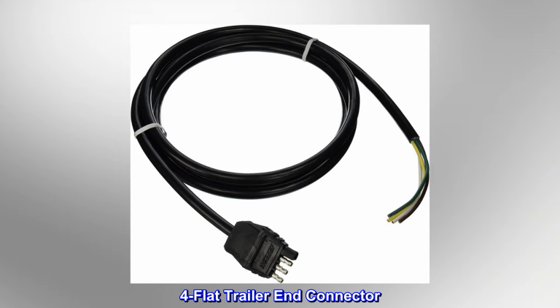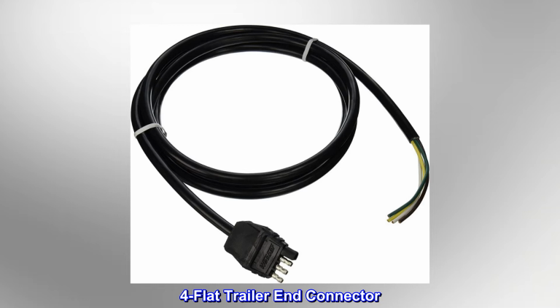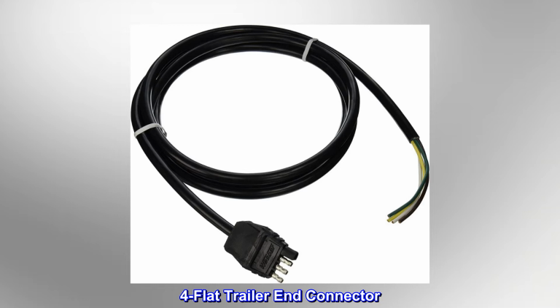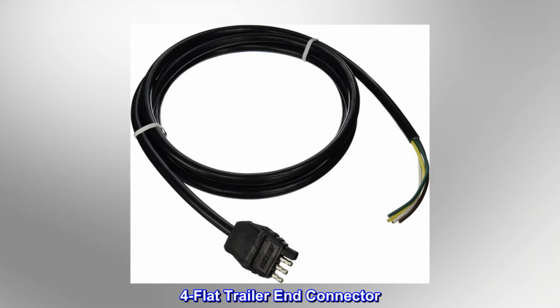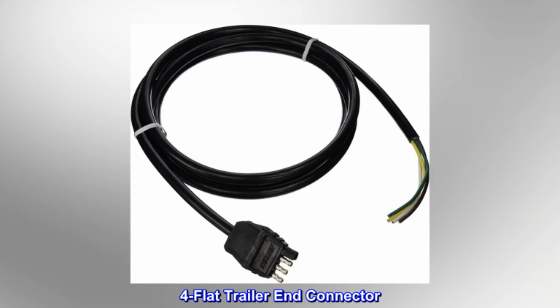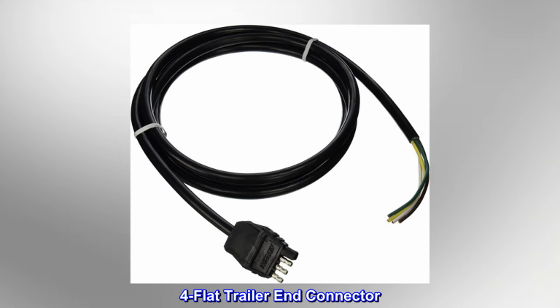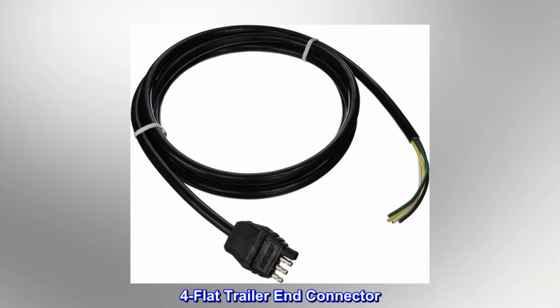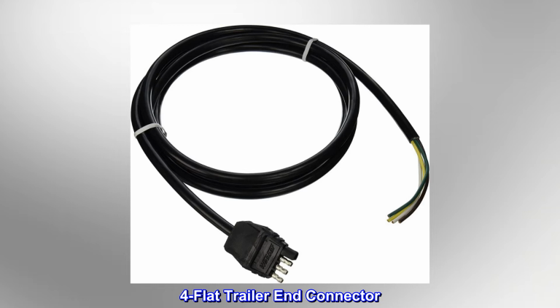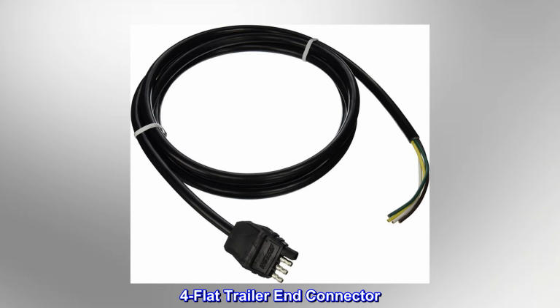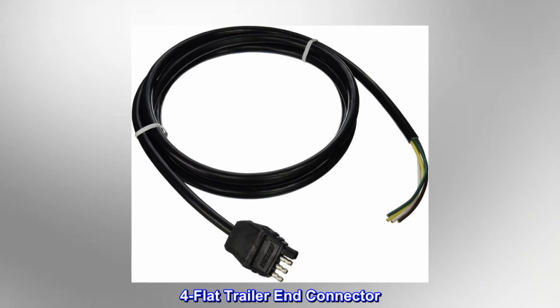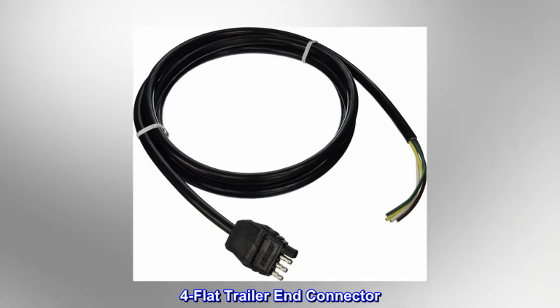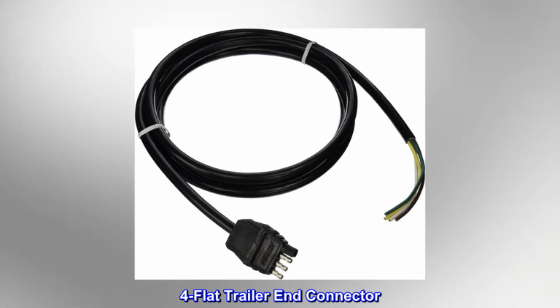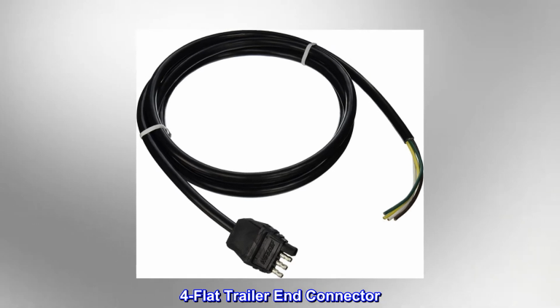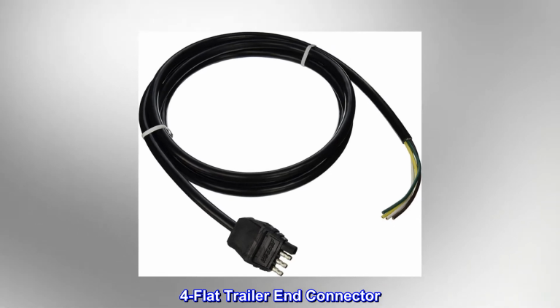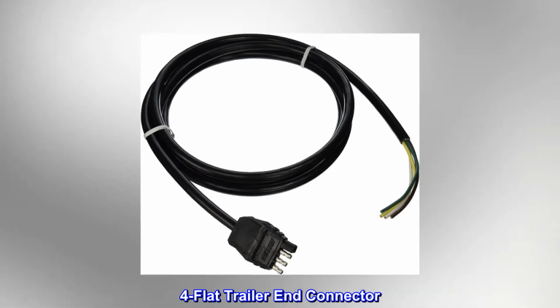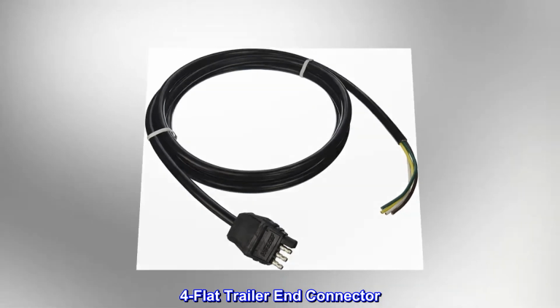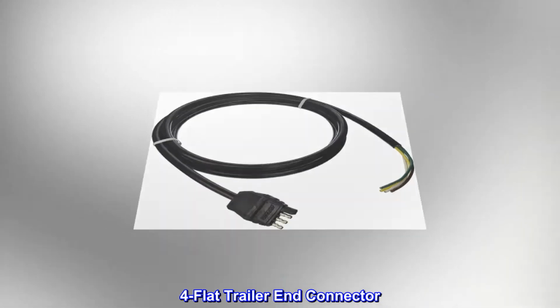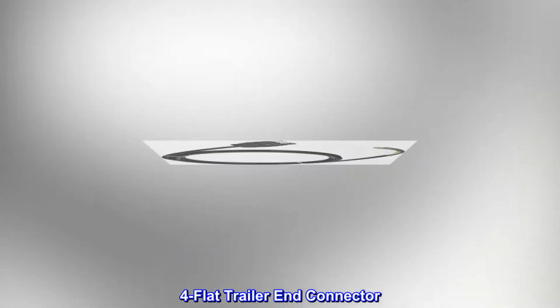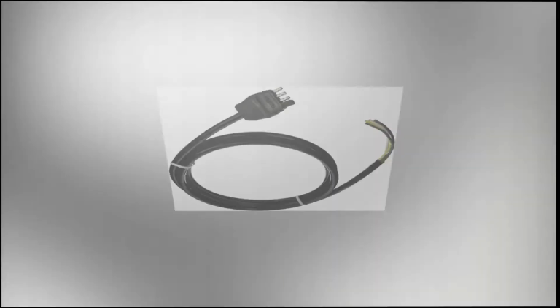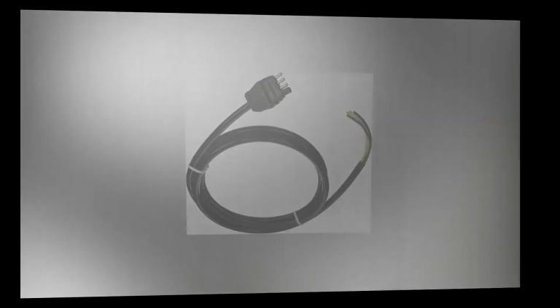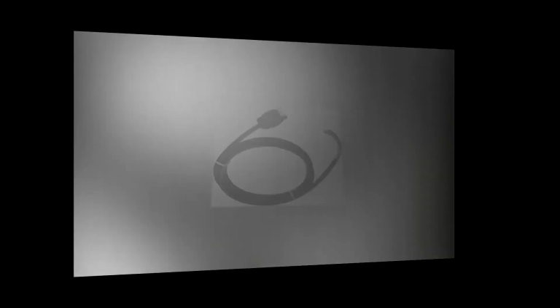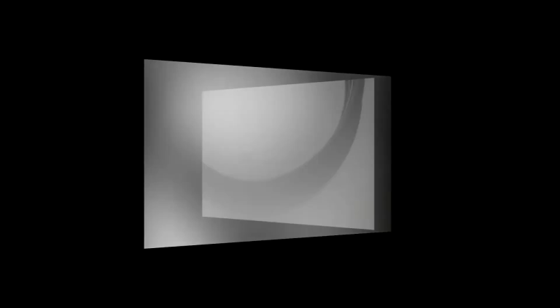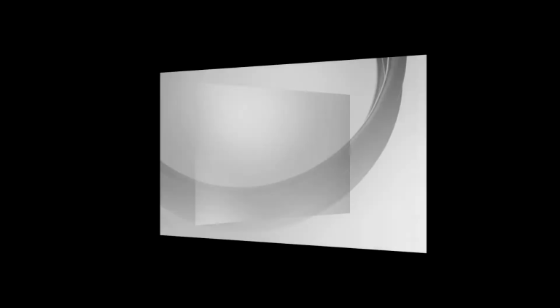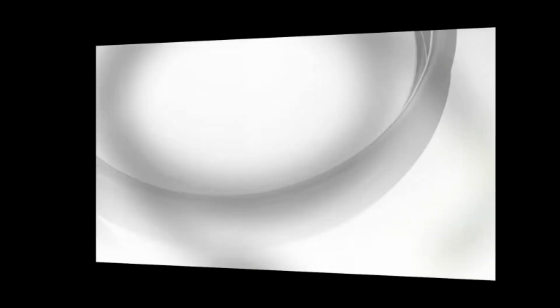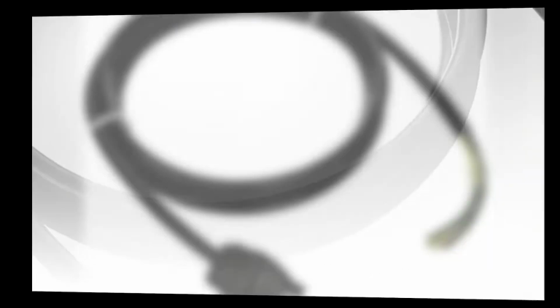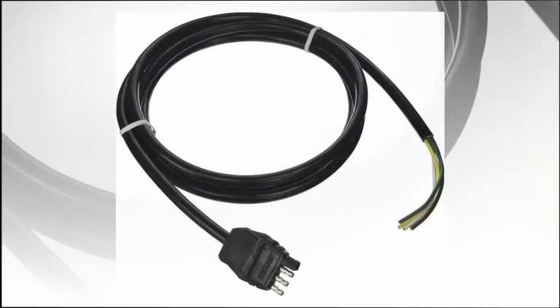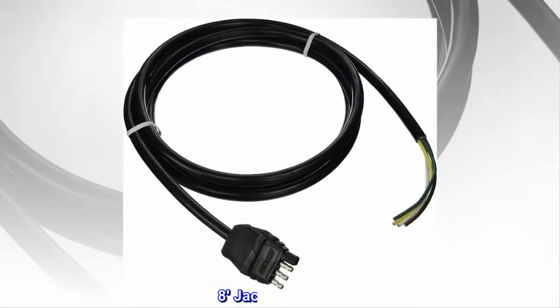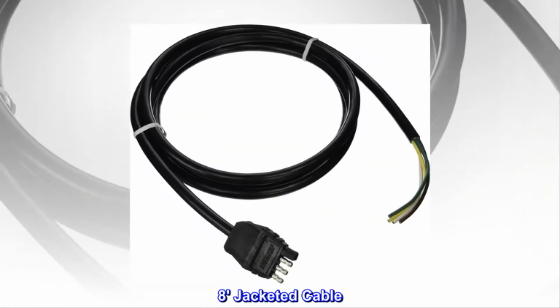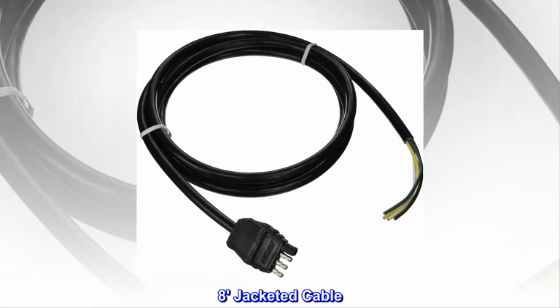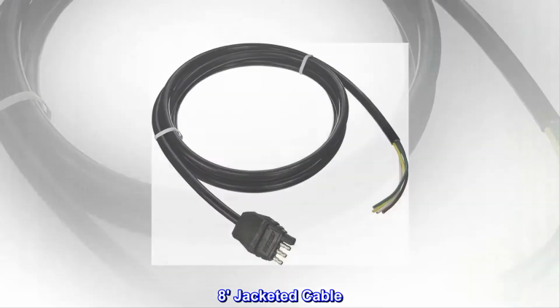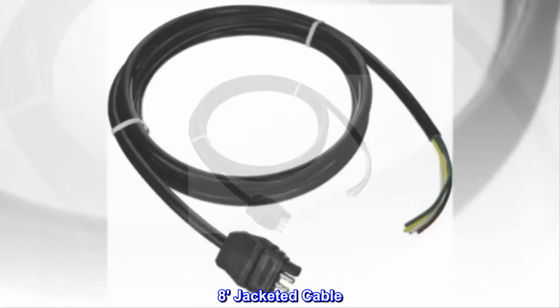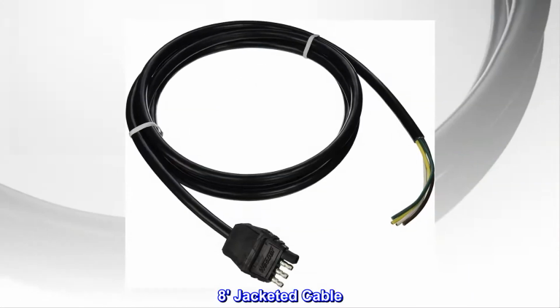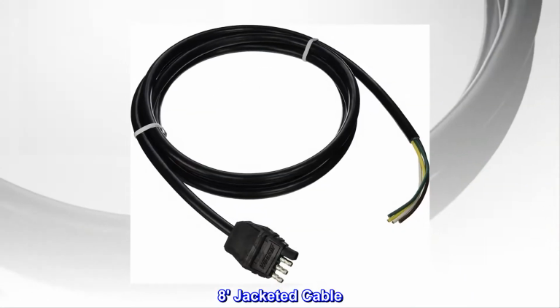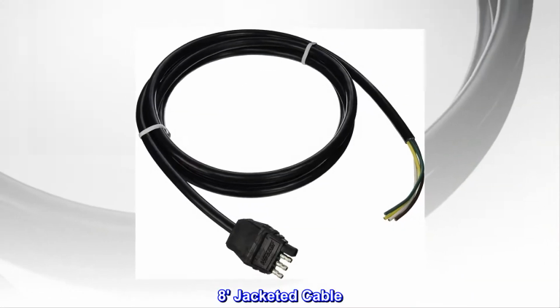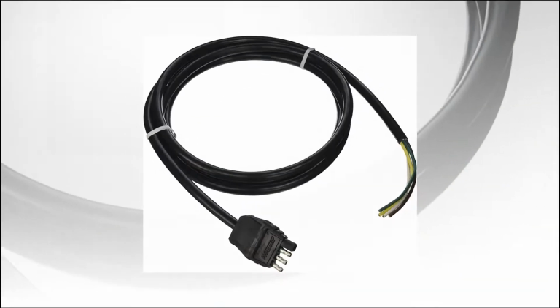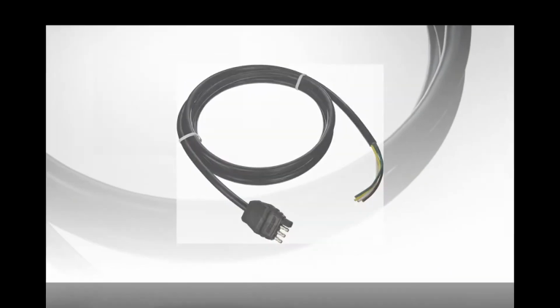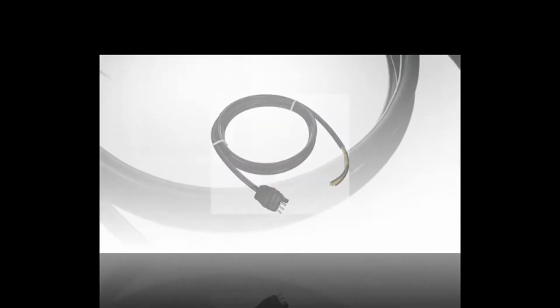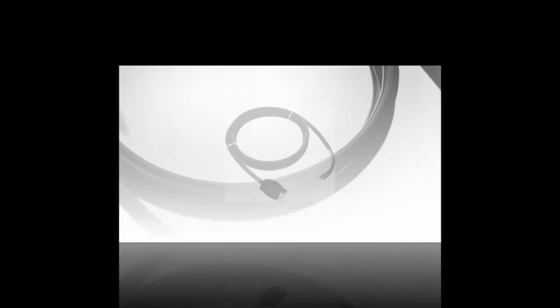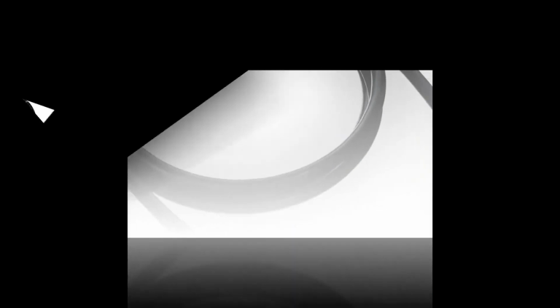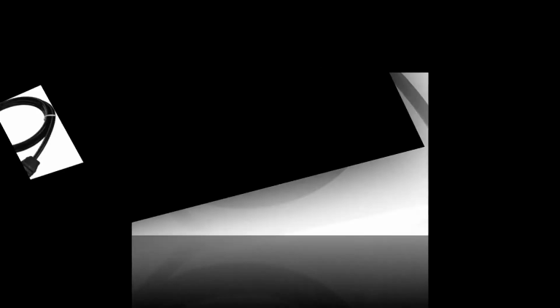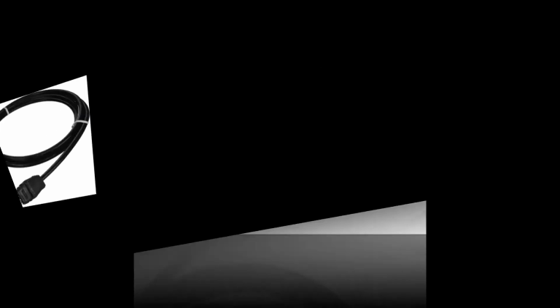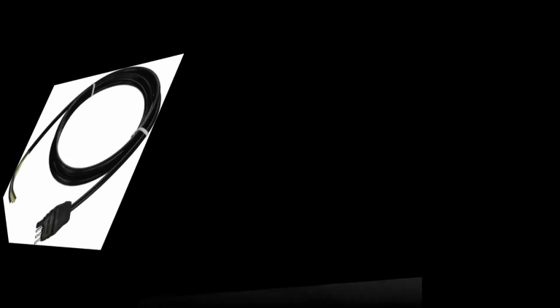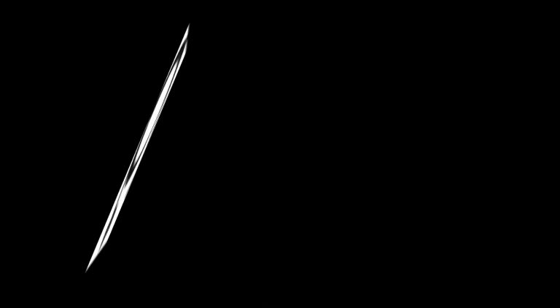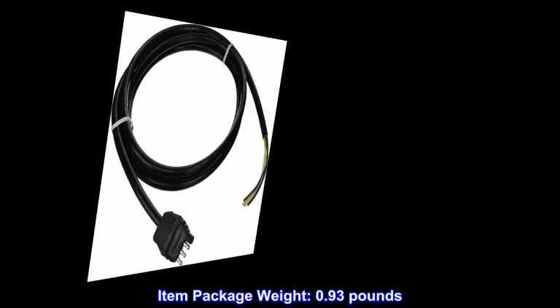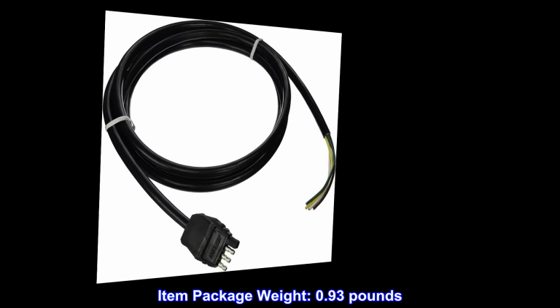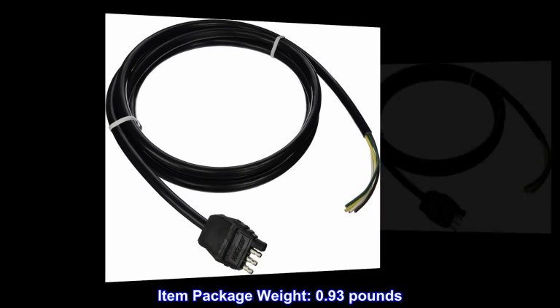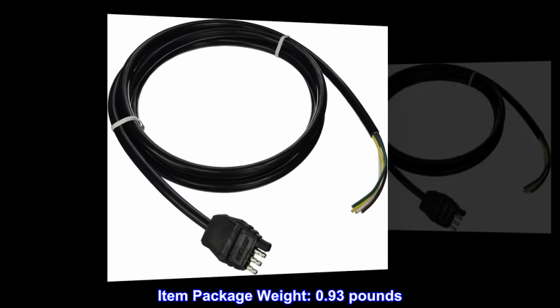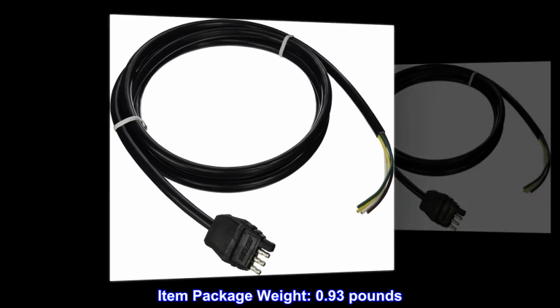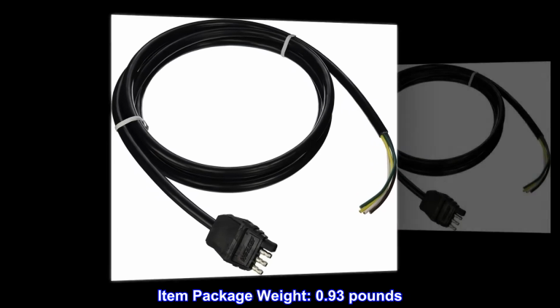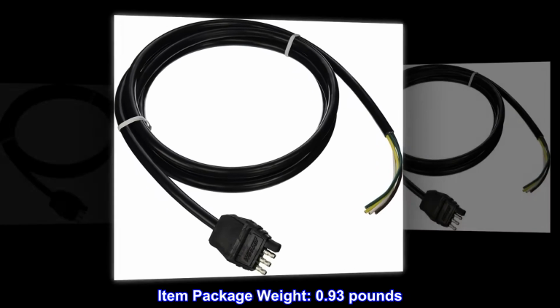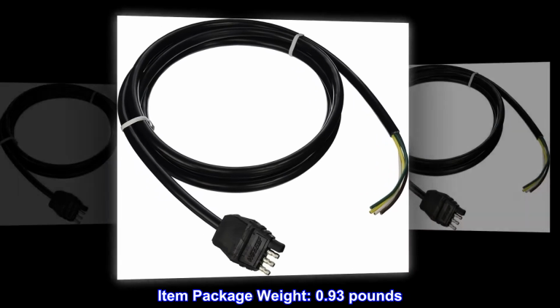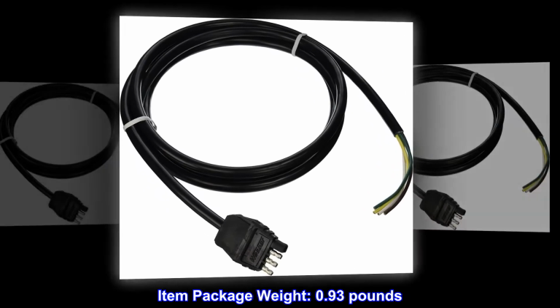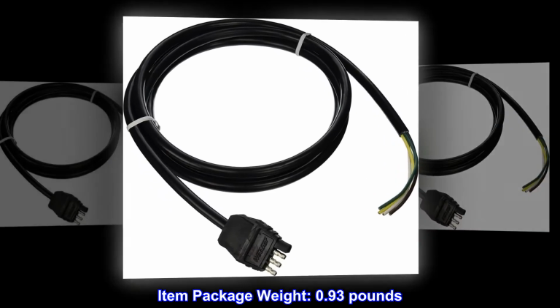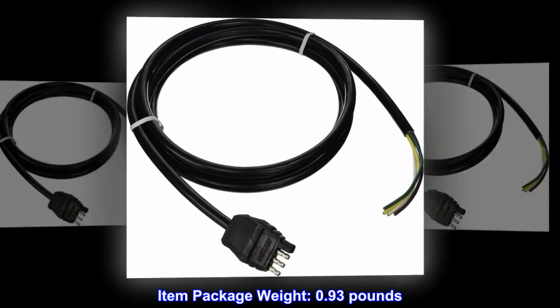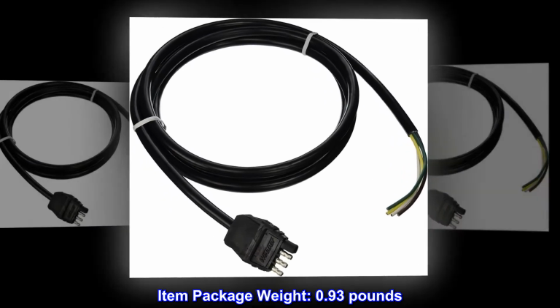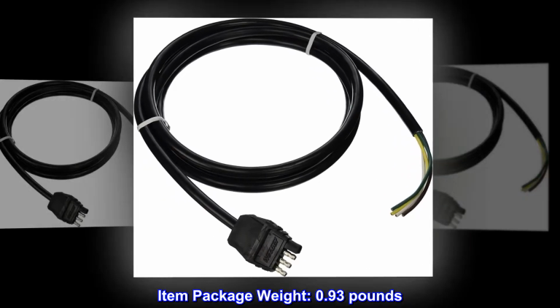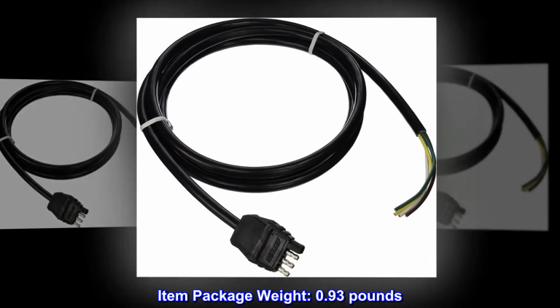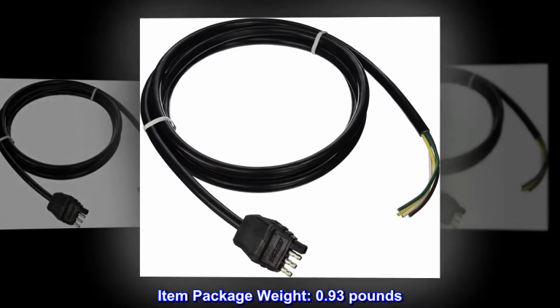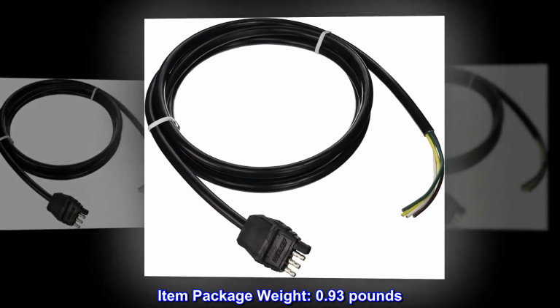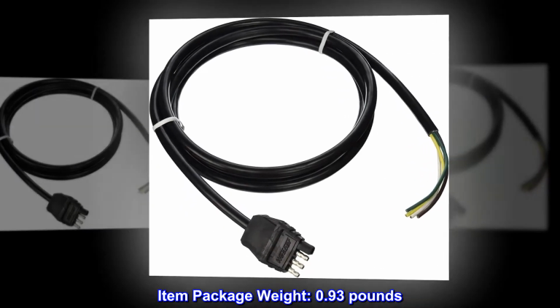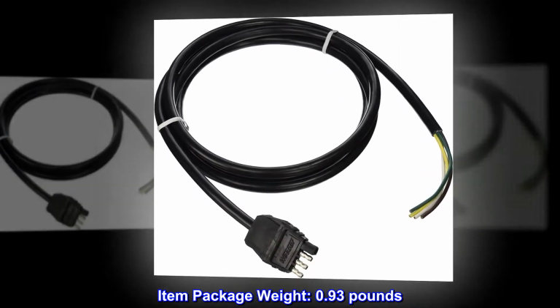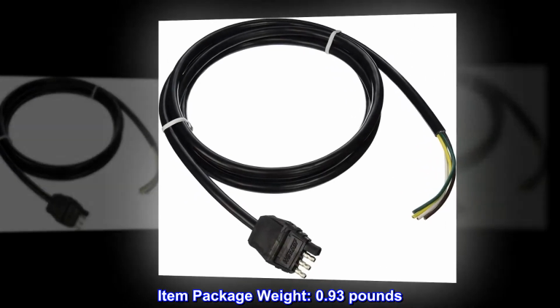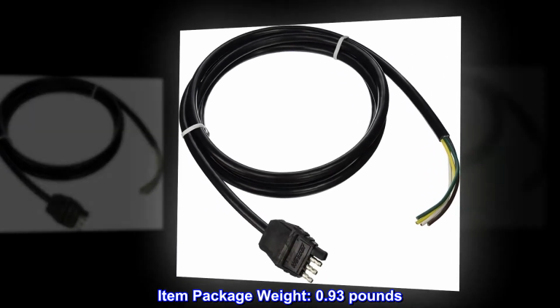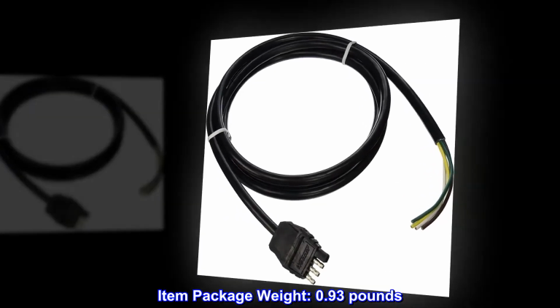4-flat trailer and connector. 8-jacketed cable. Item package weight: 0.93 pounds.